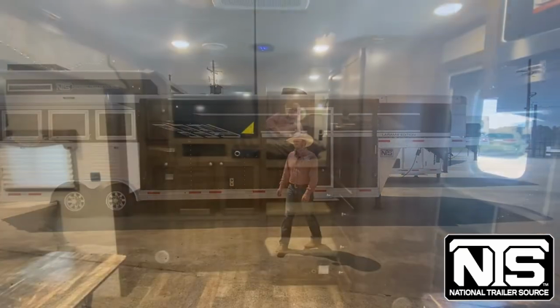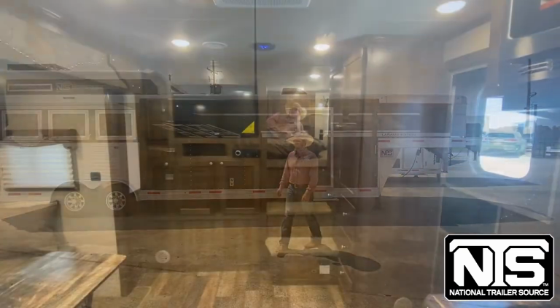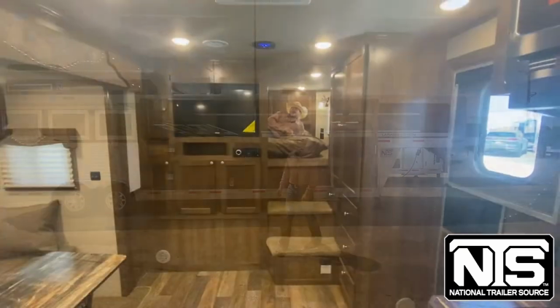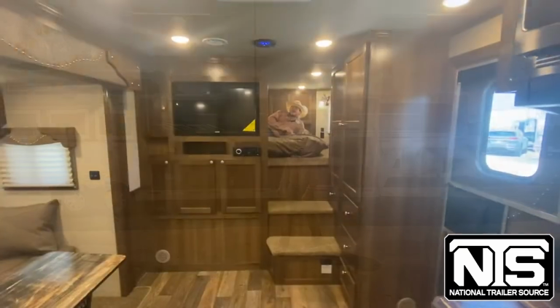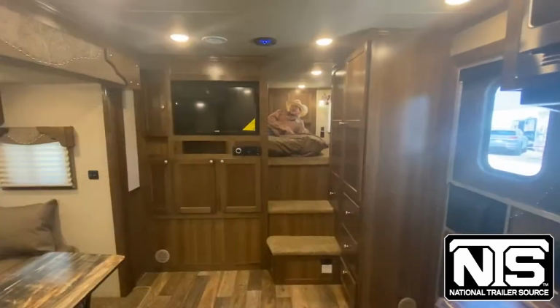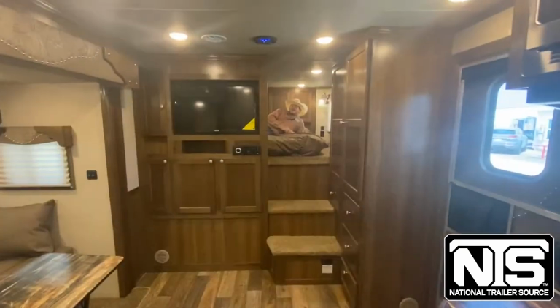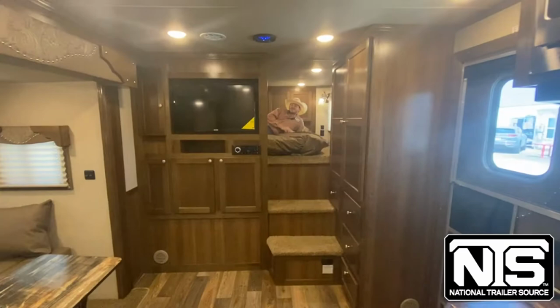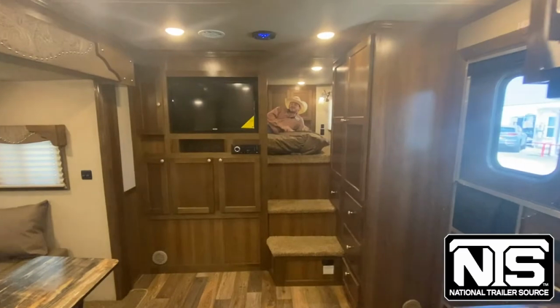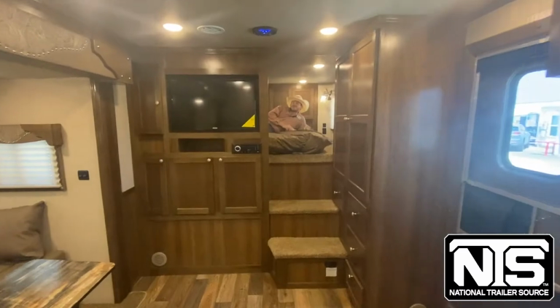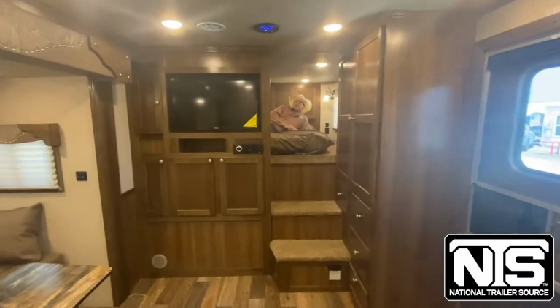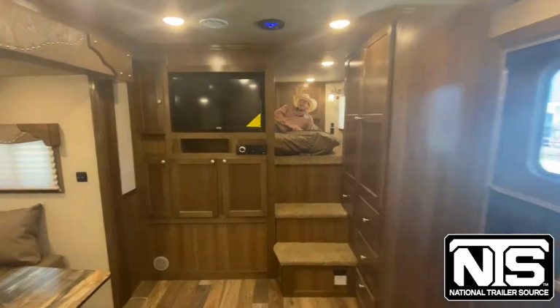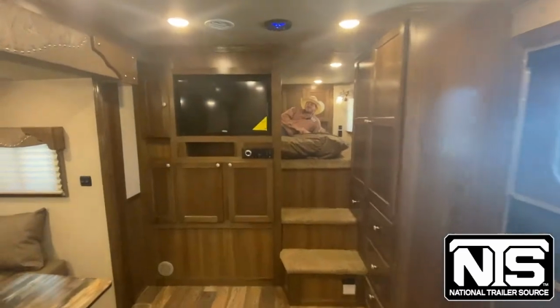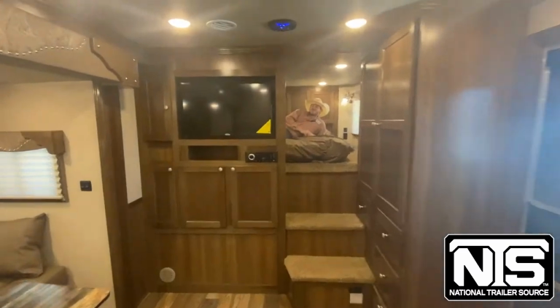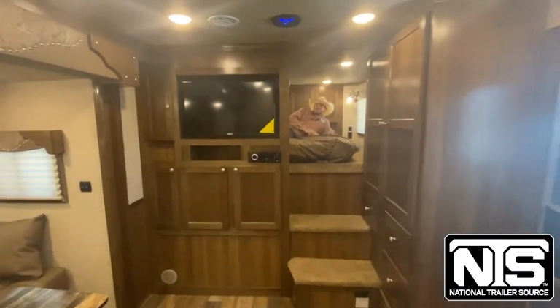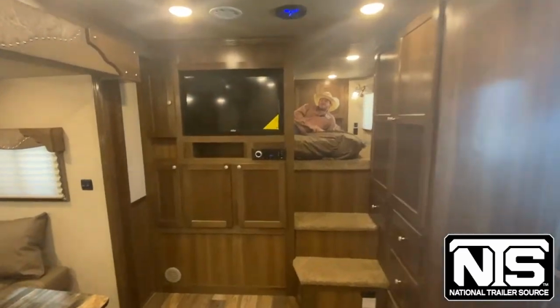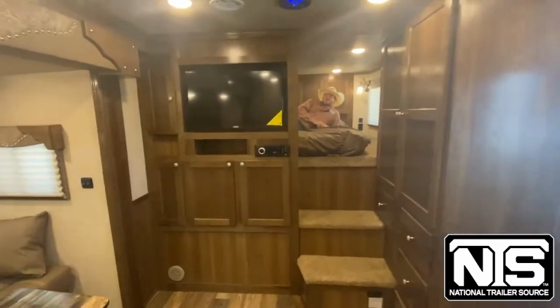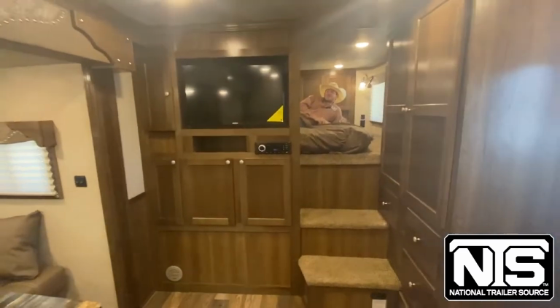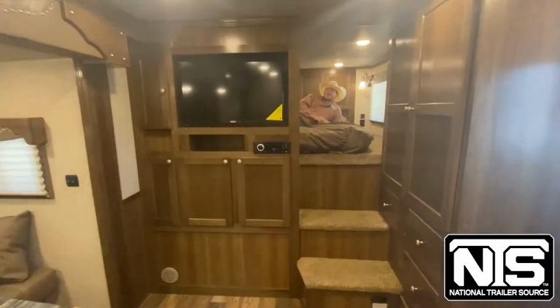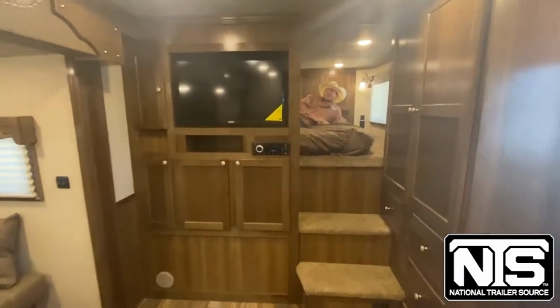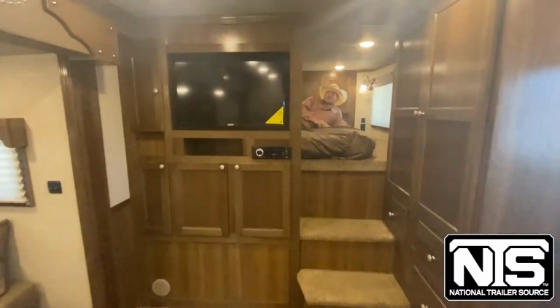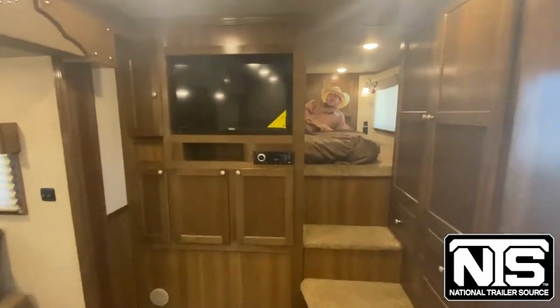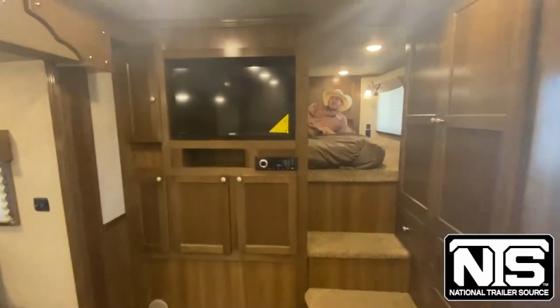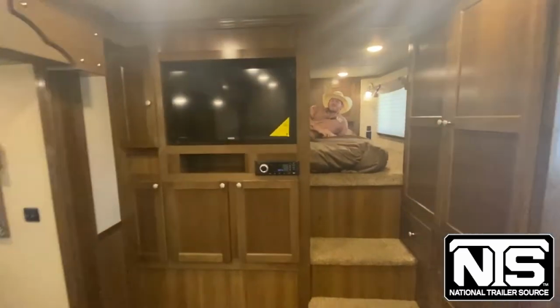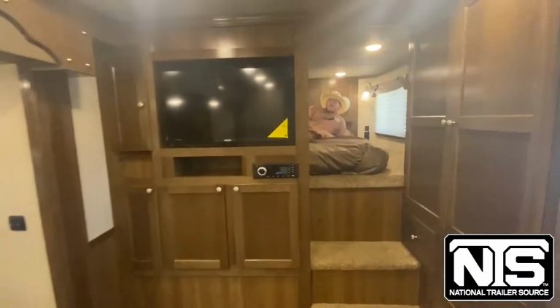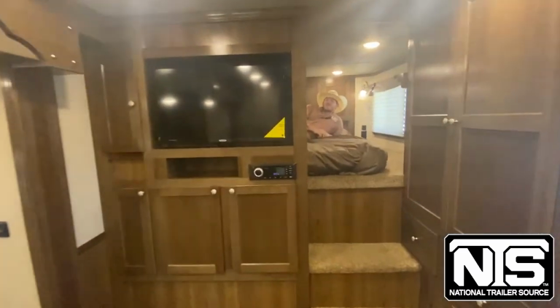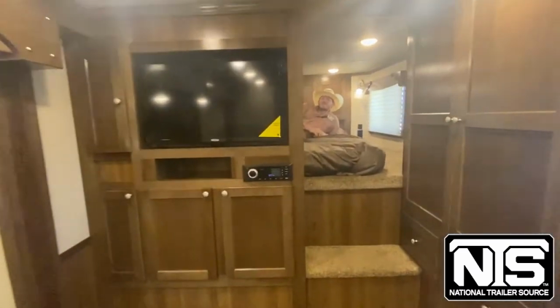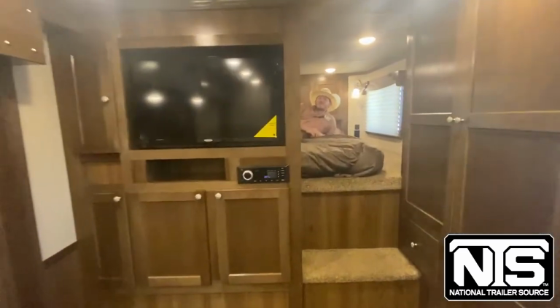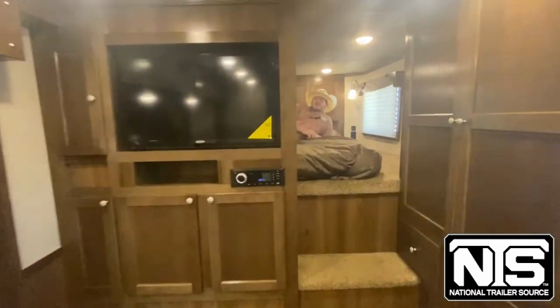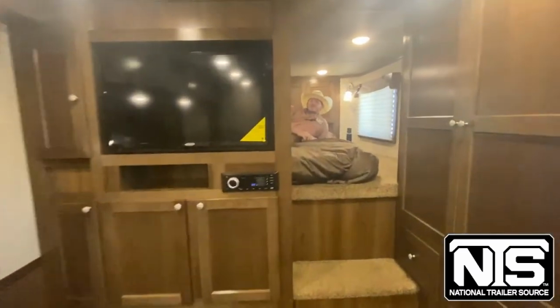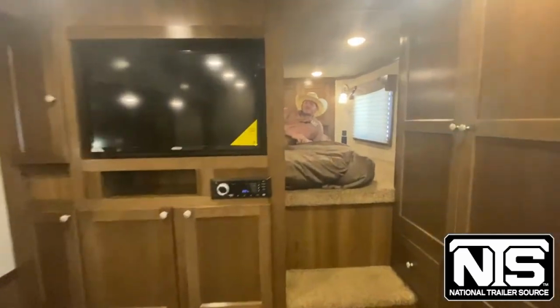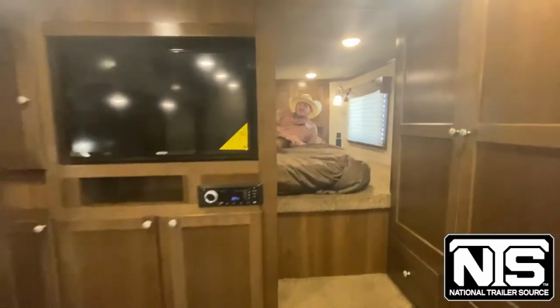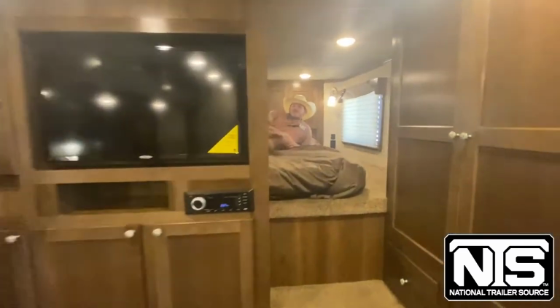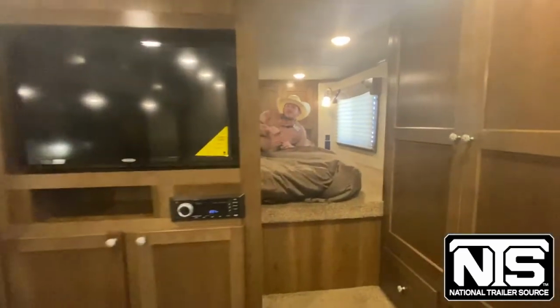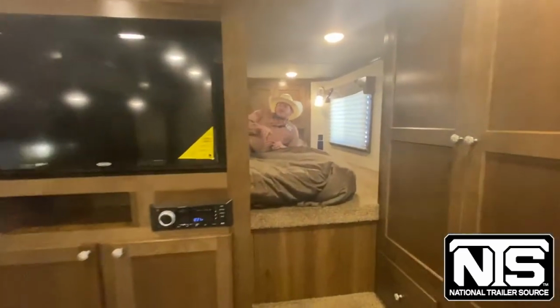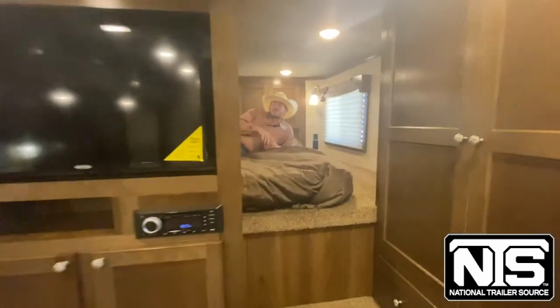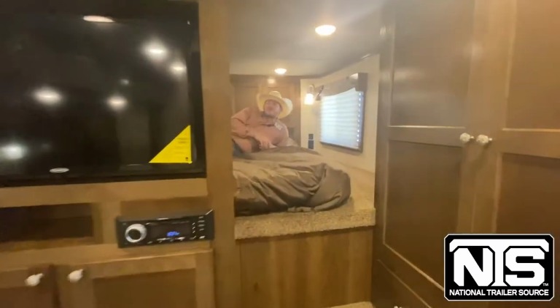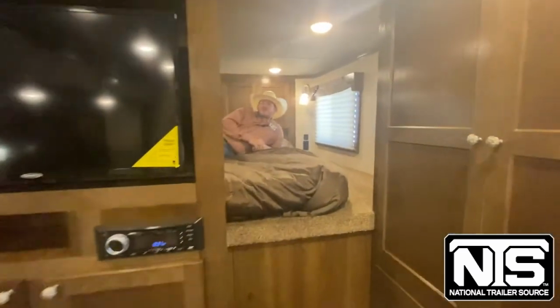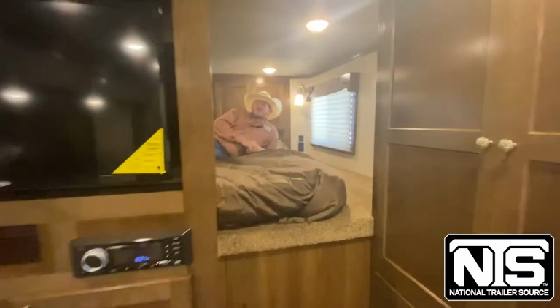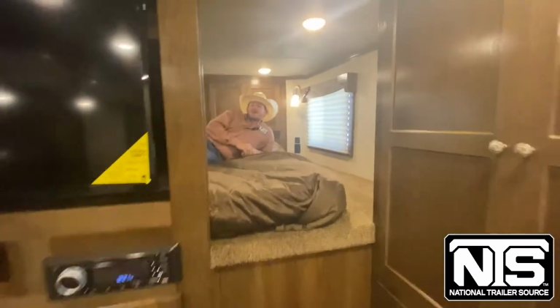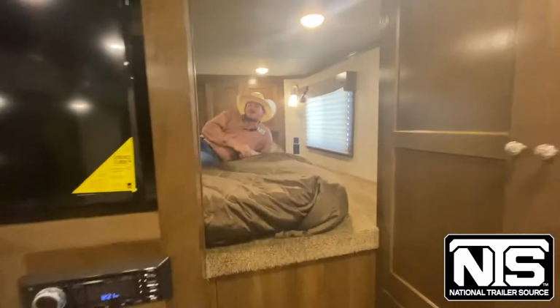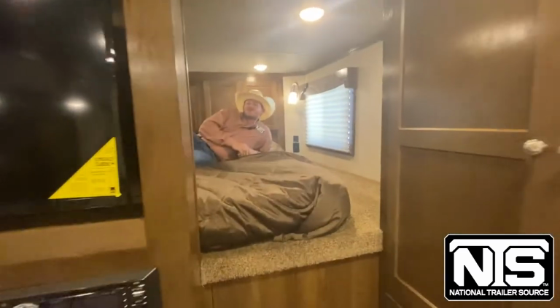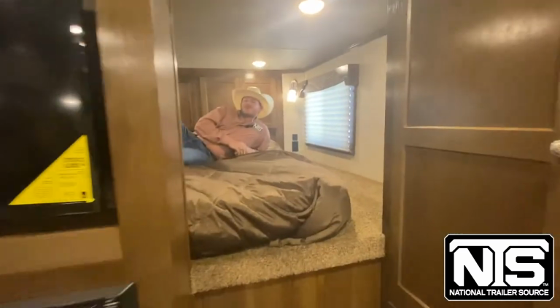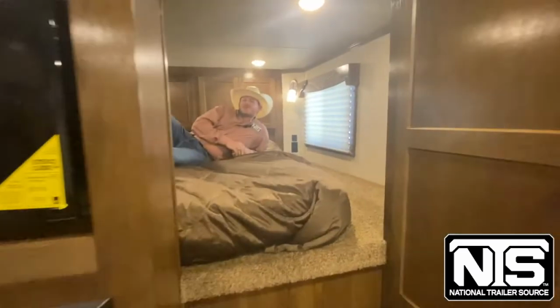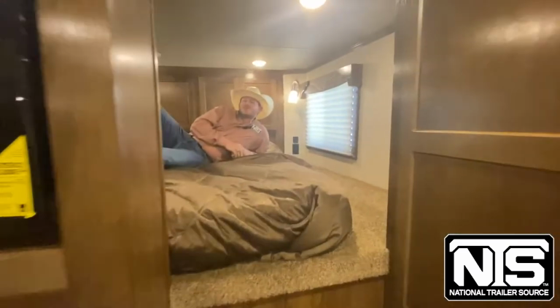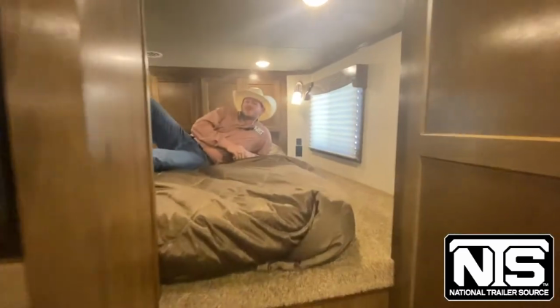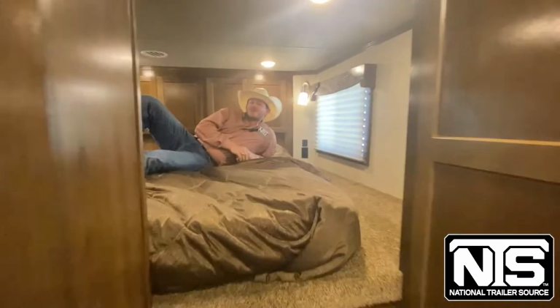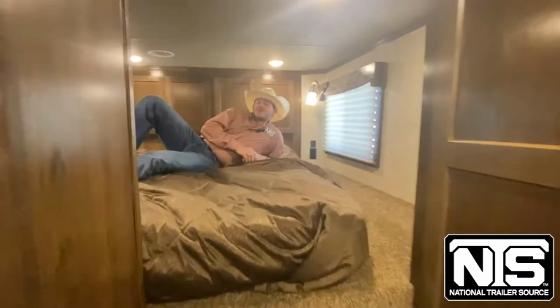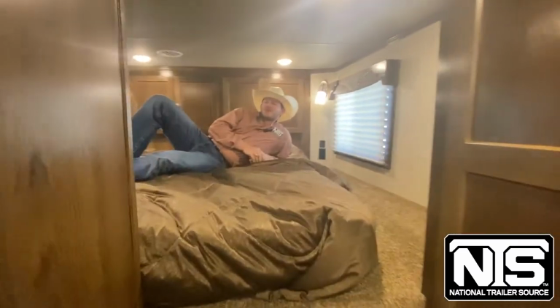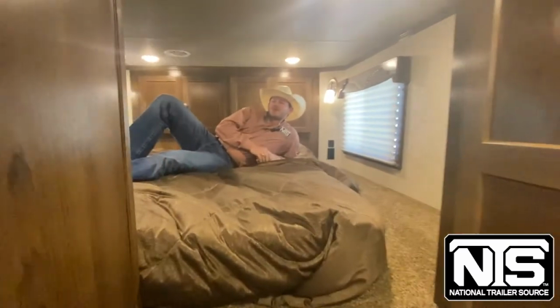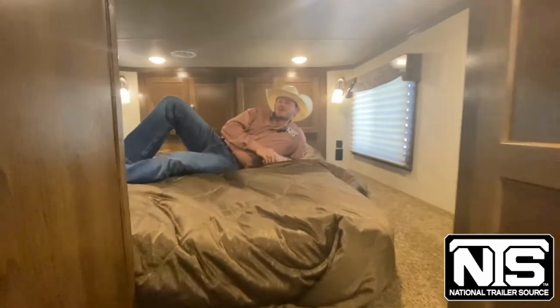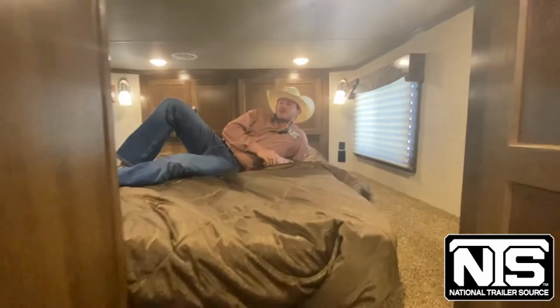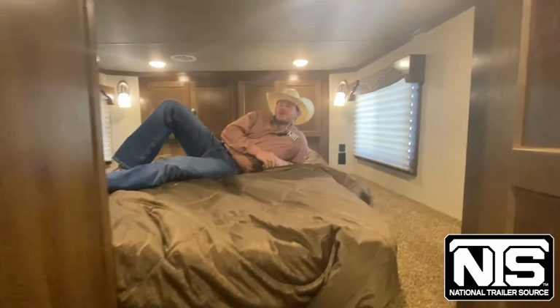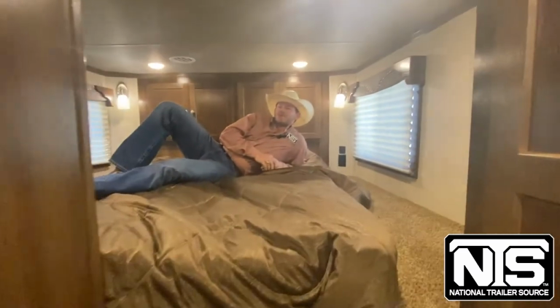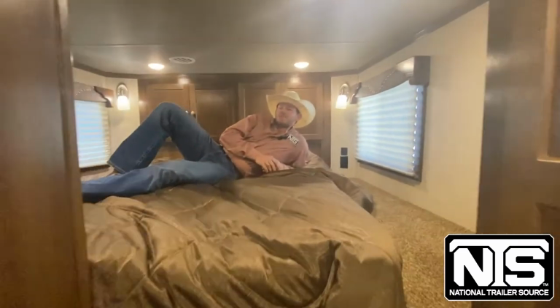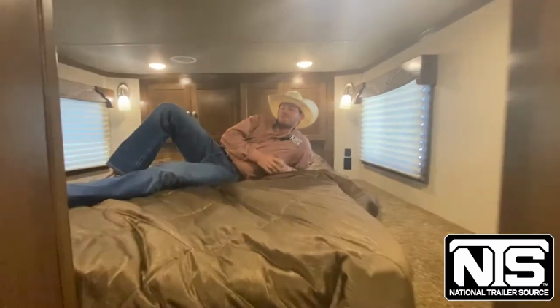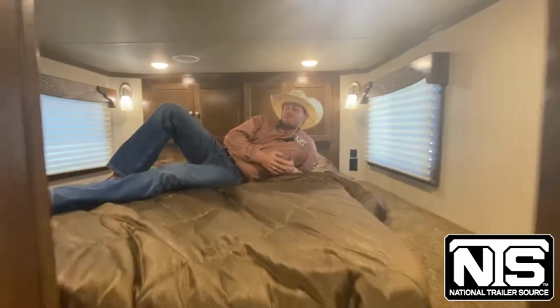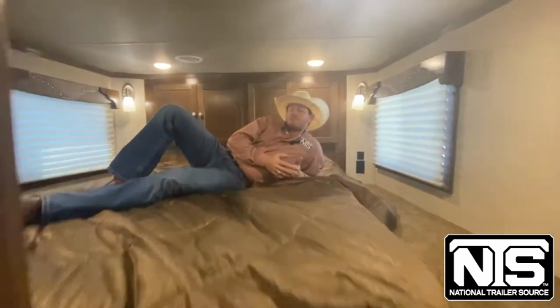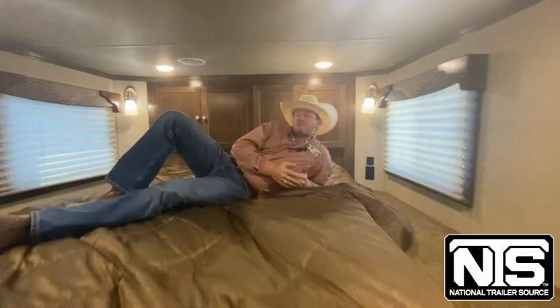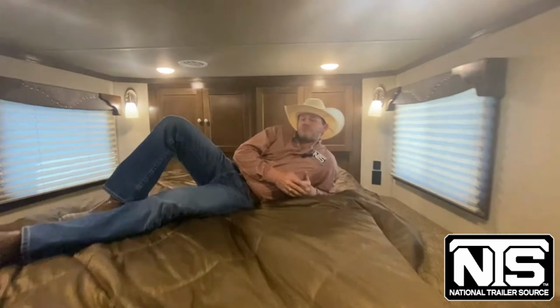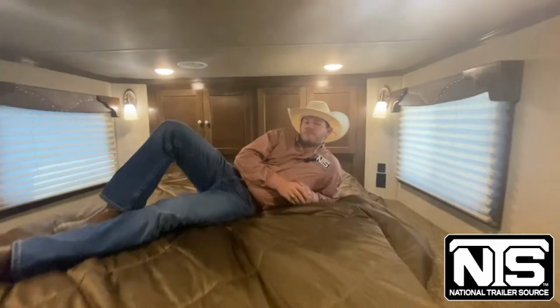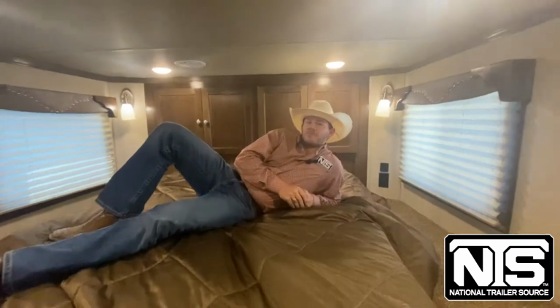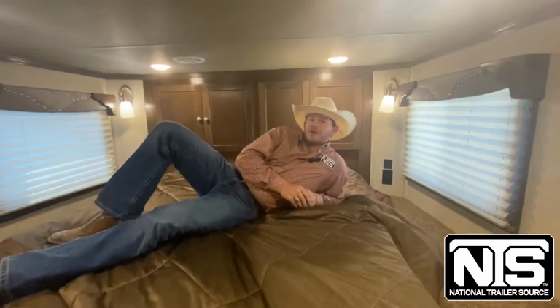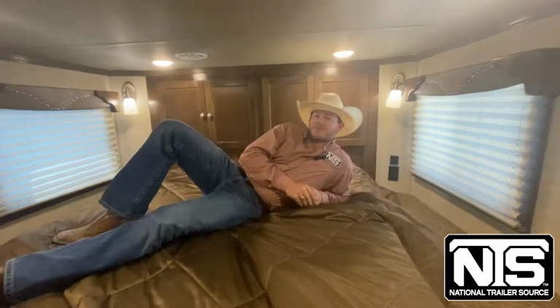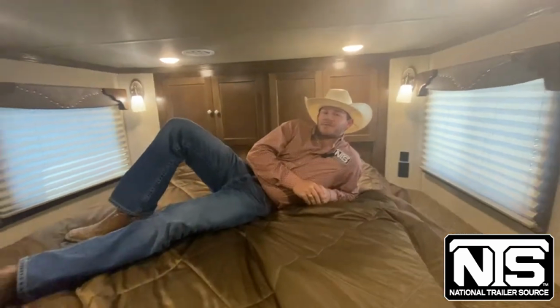In this 13-foot living quarter, one of my favorite features is the 3-quarter private nose for a little privacy.